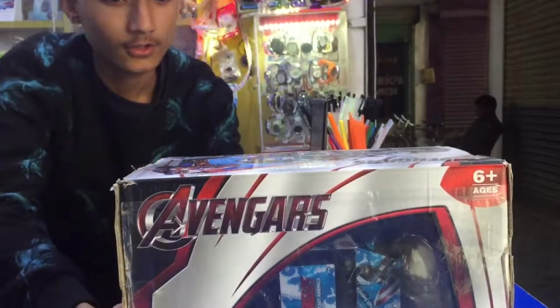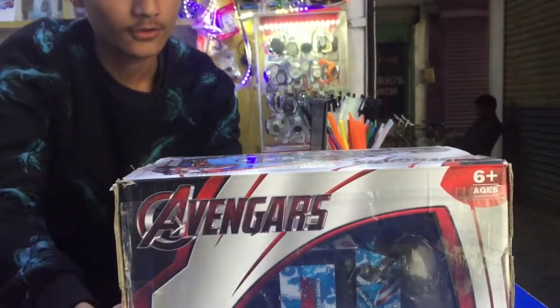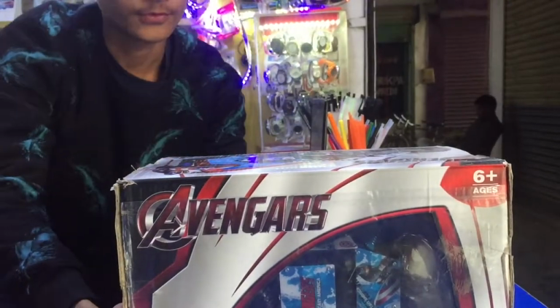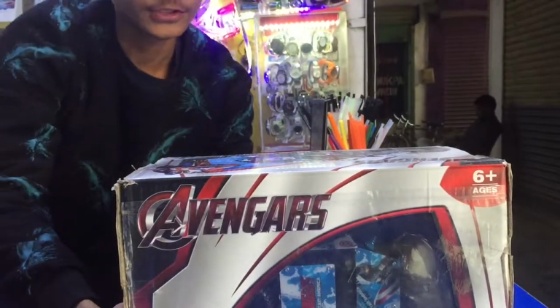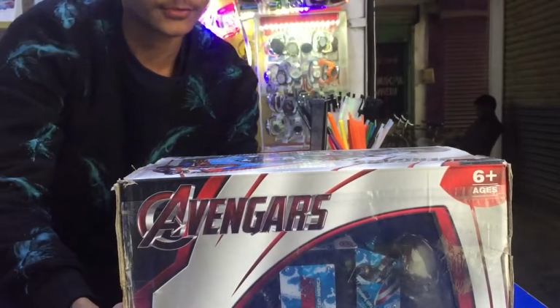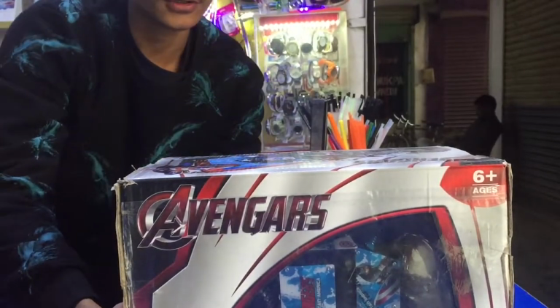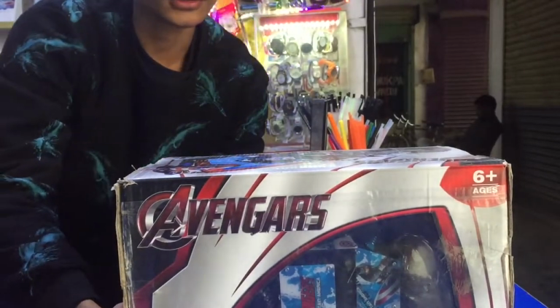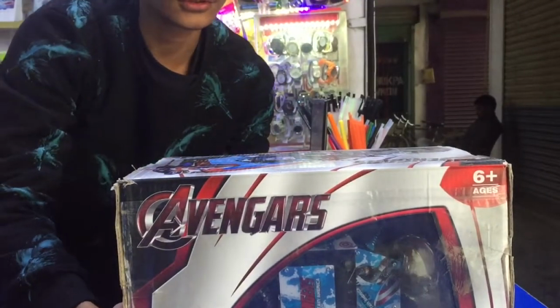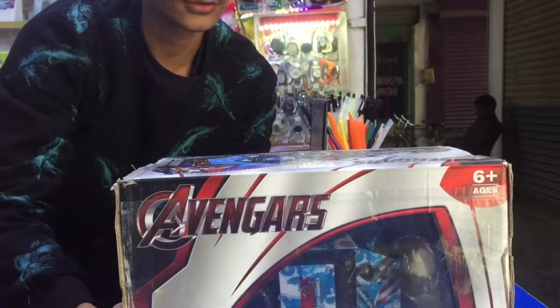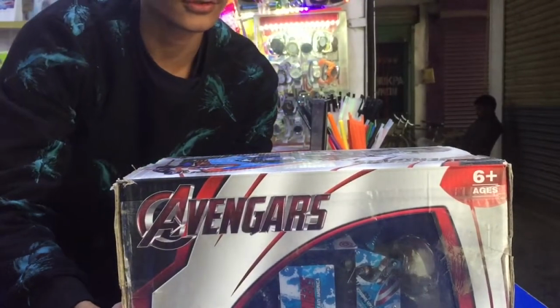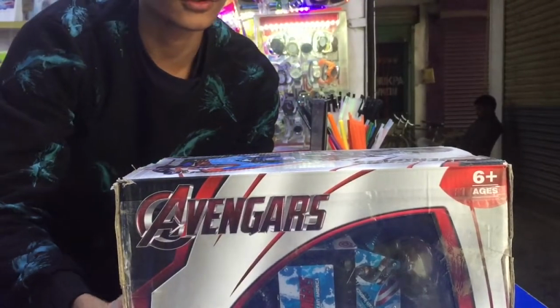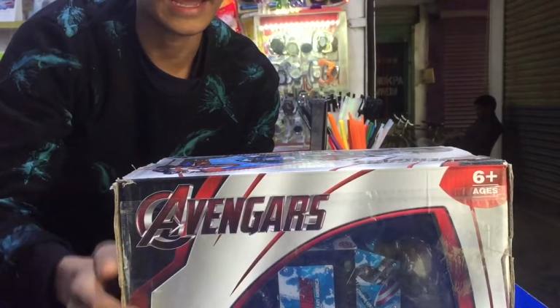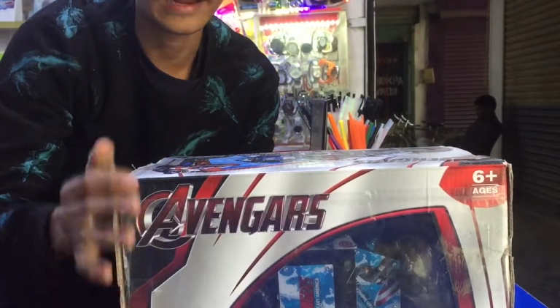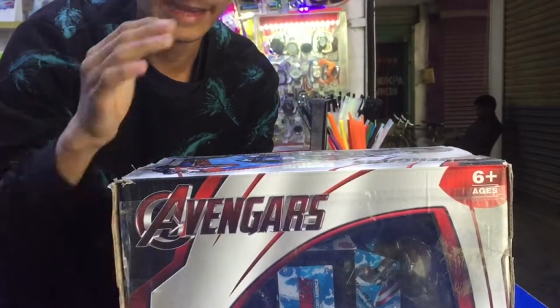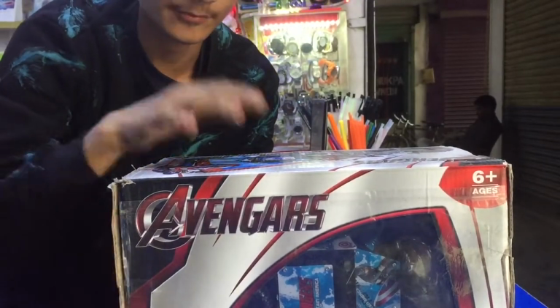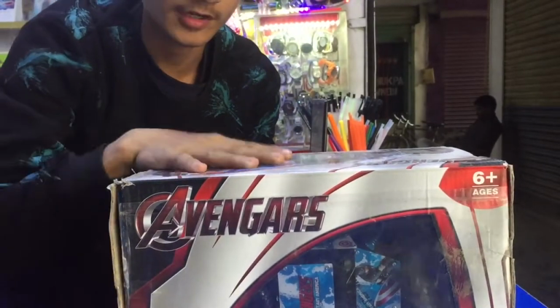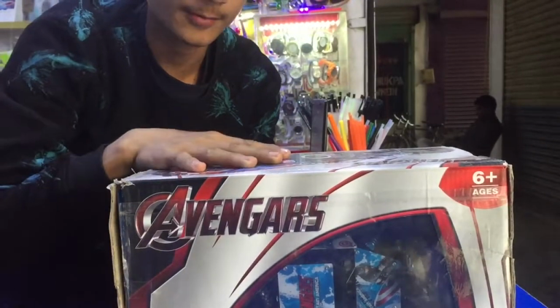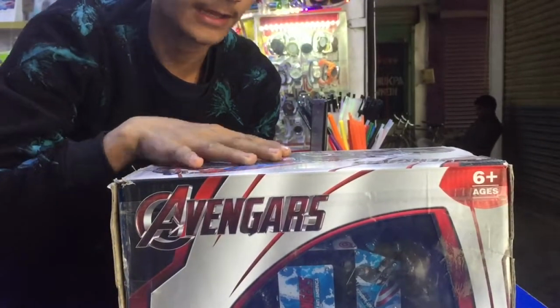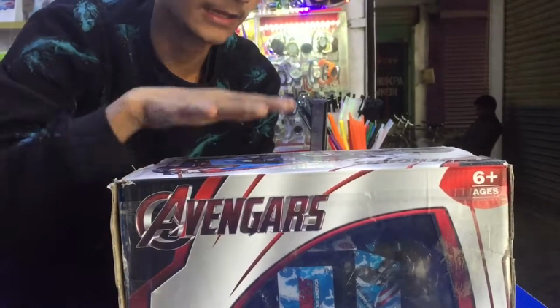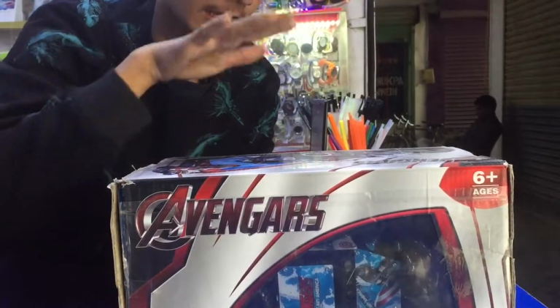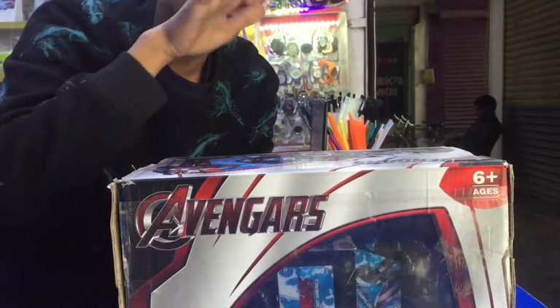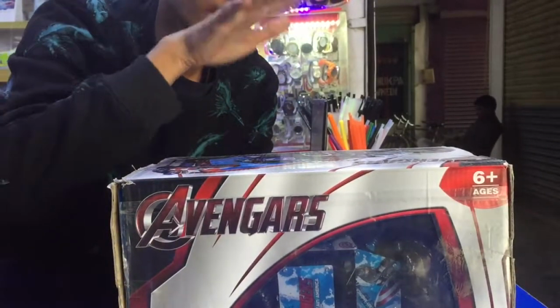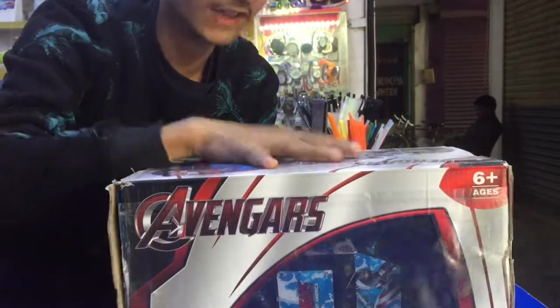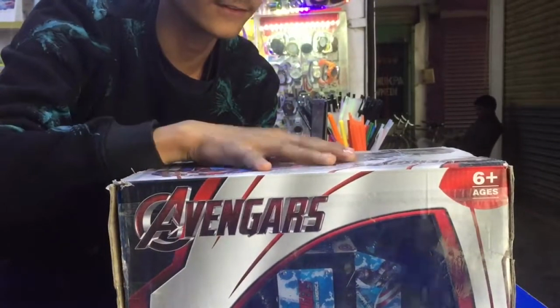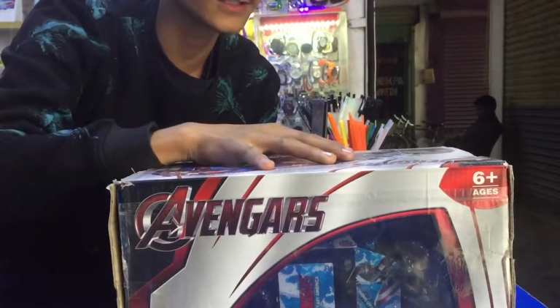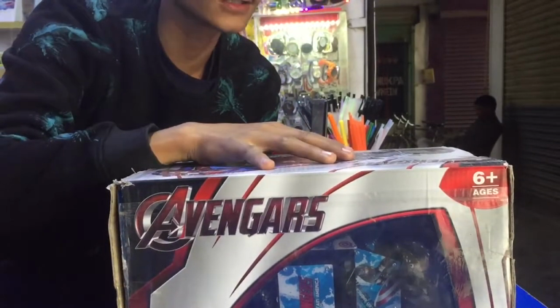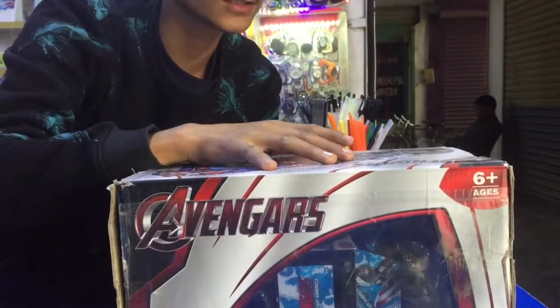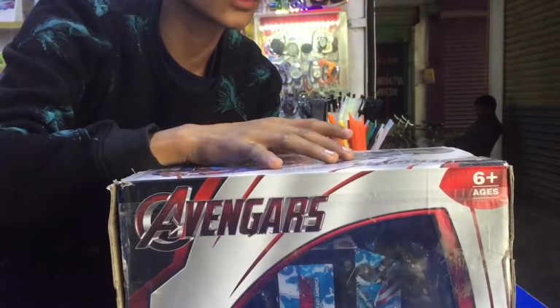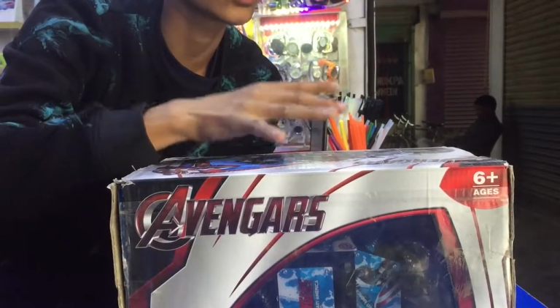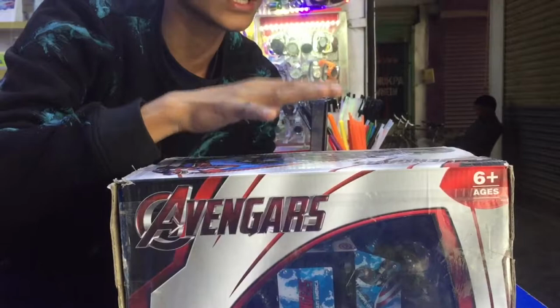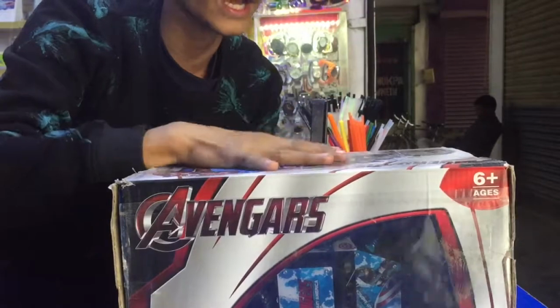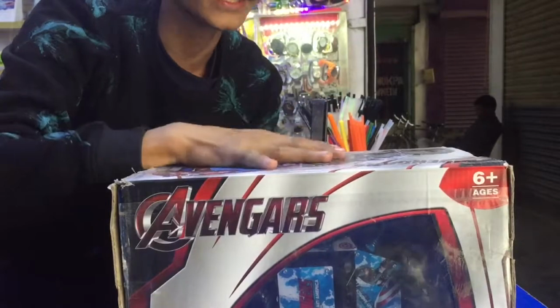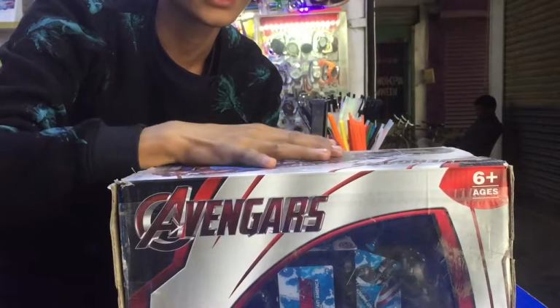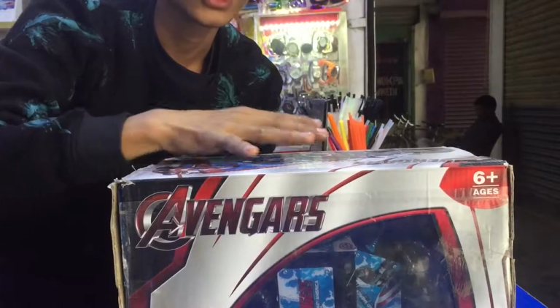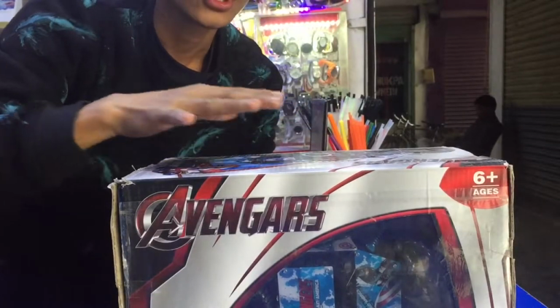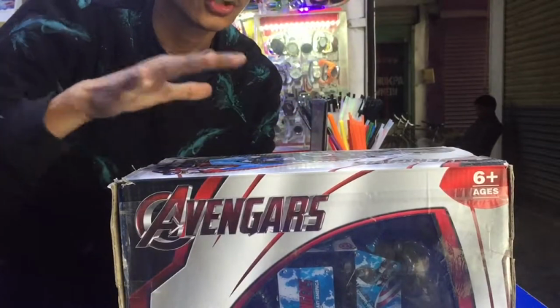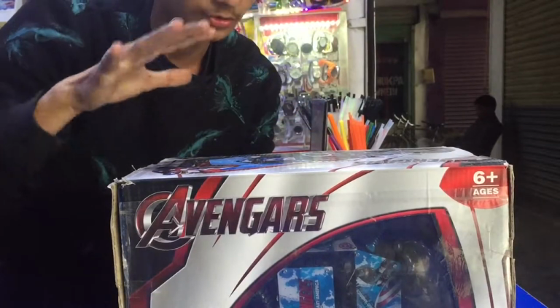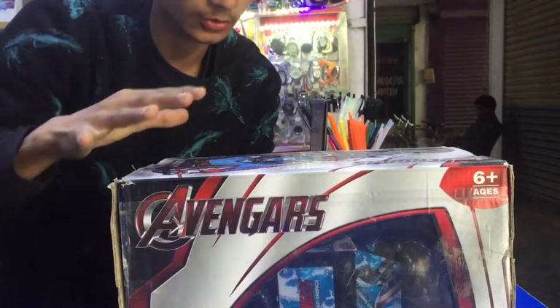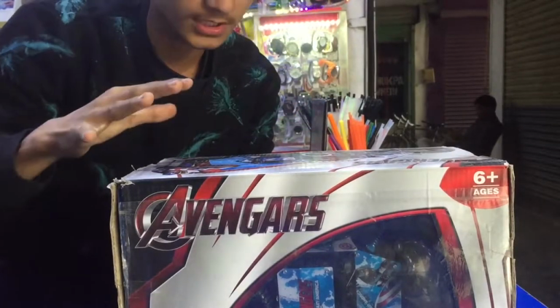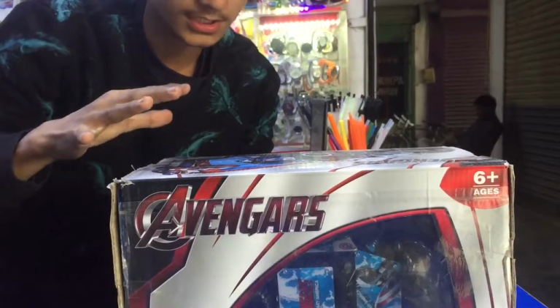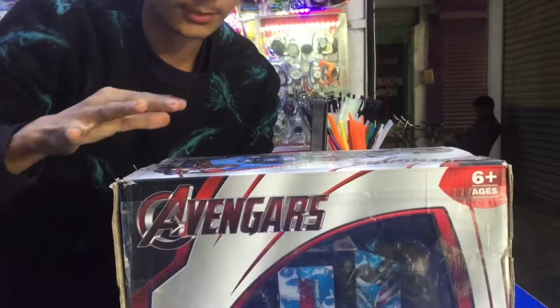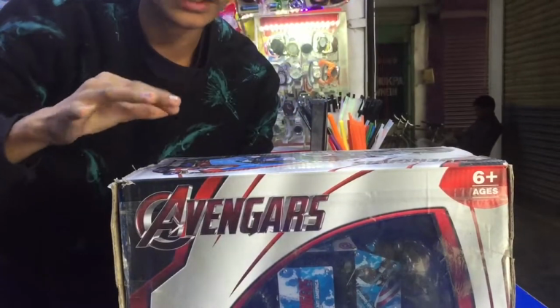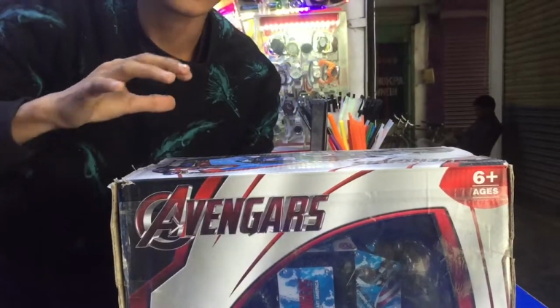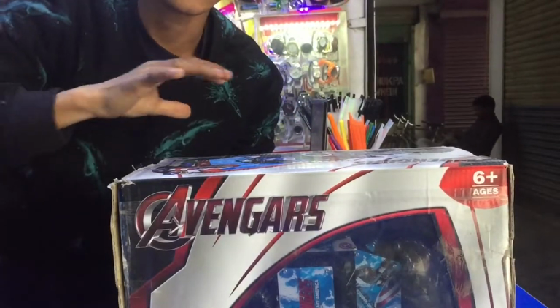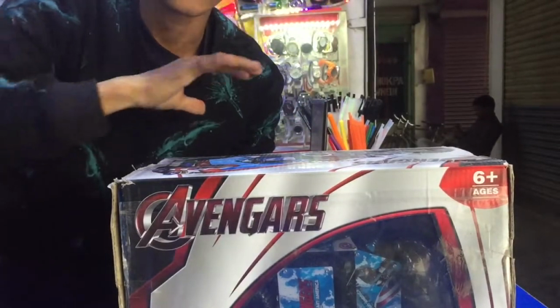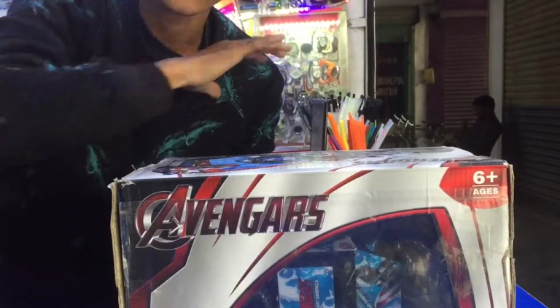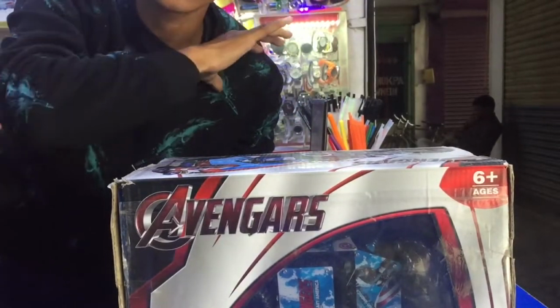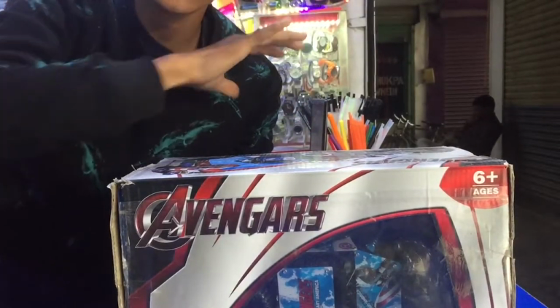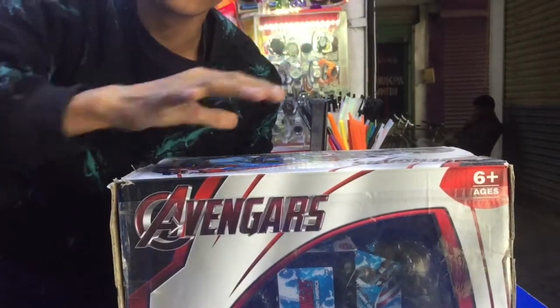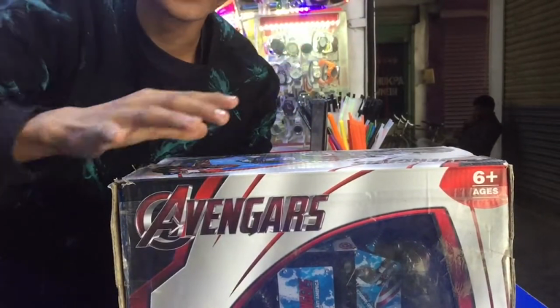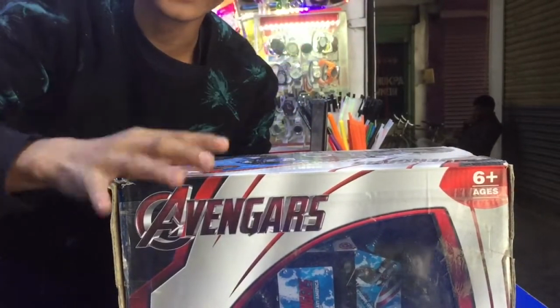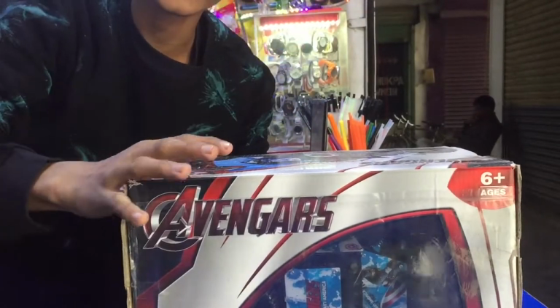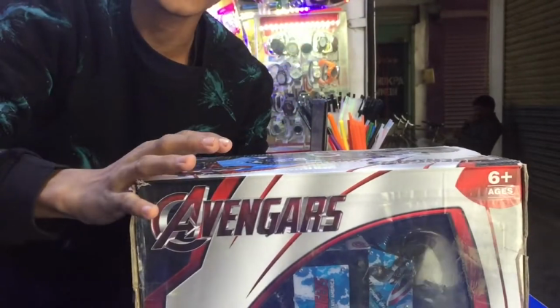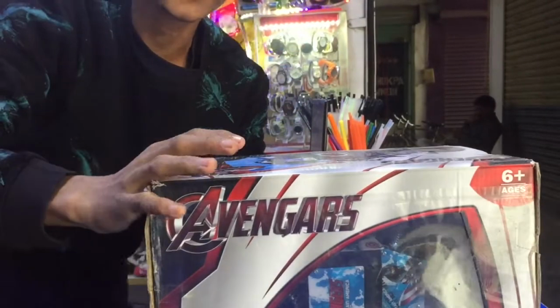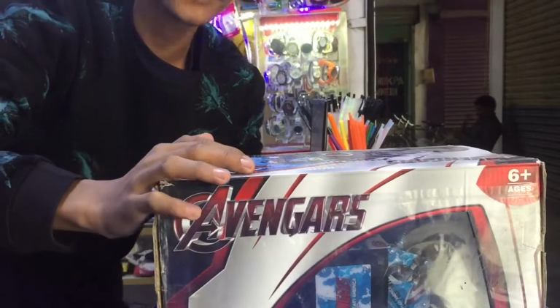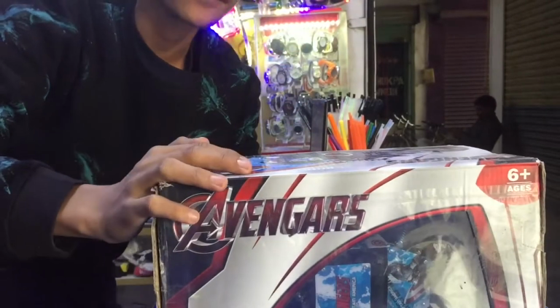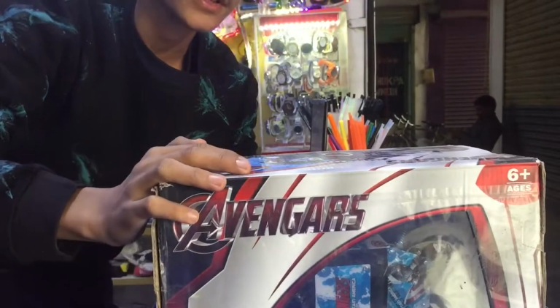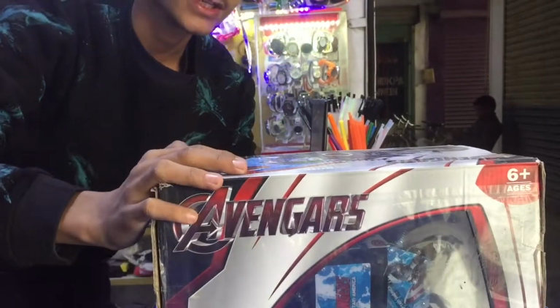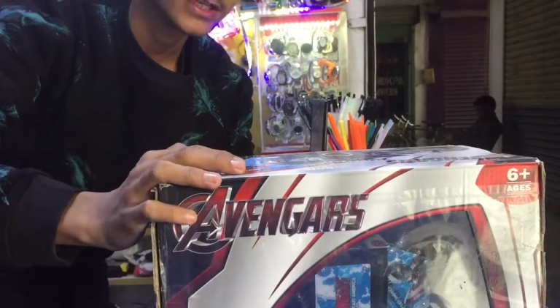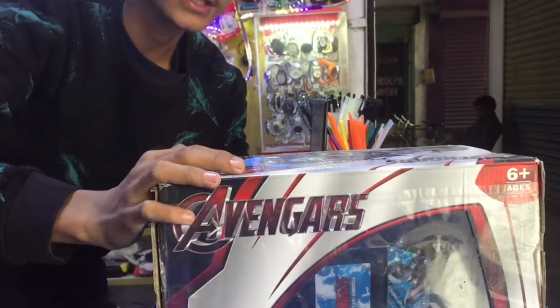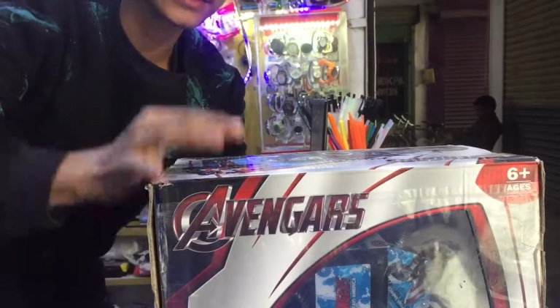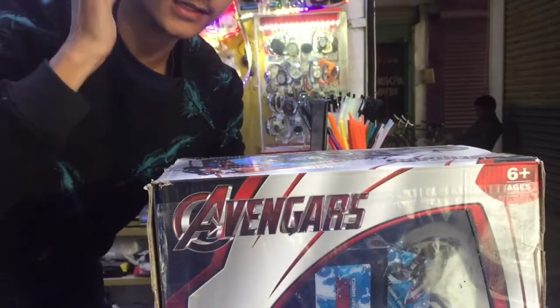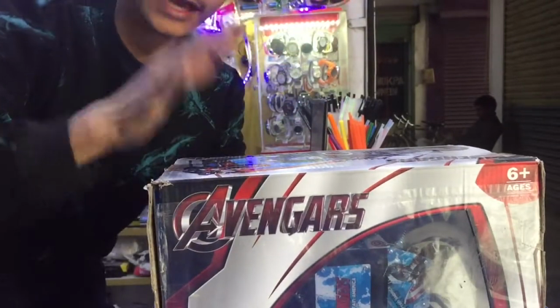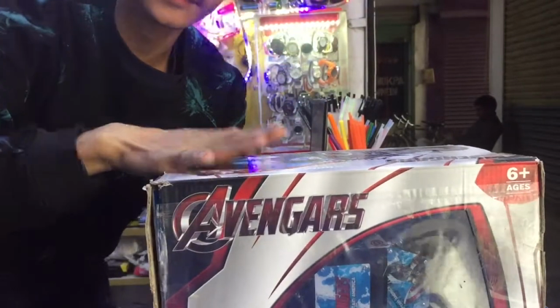First of all, this is the Avengers car. This car is a tough car. It is an instant car.